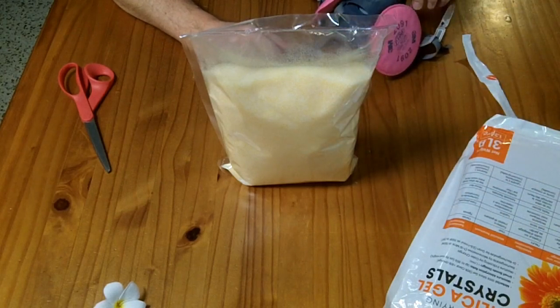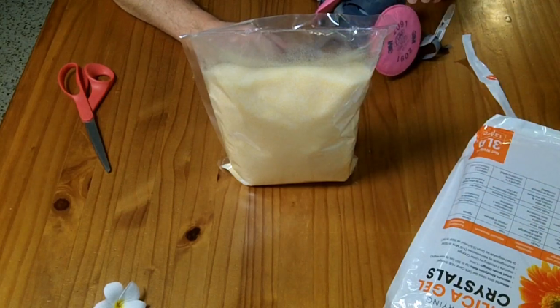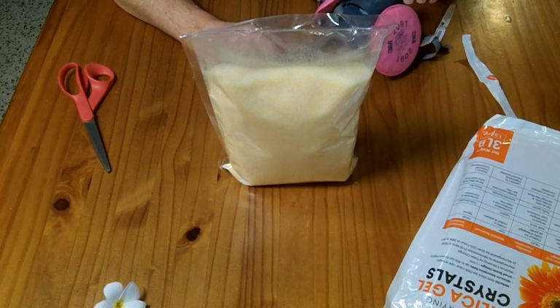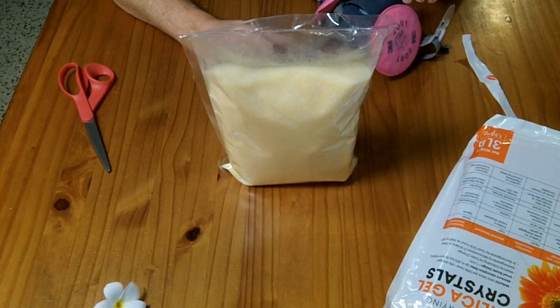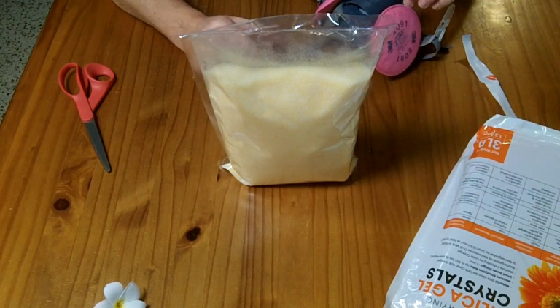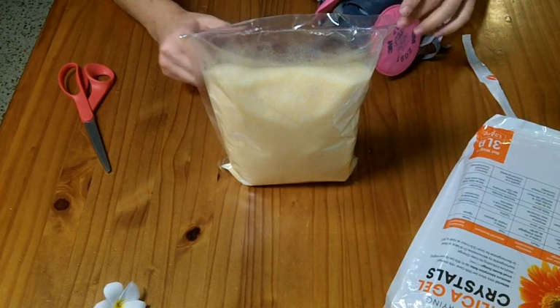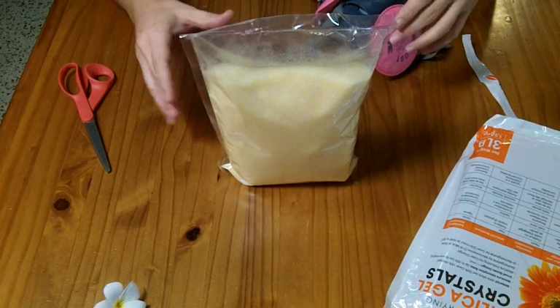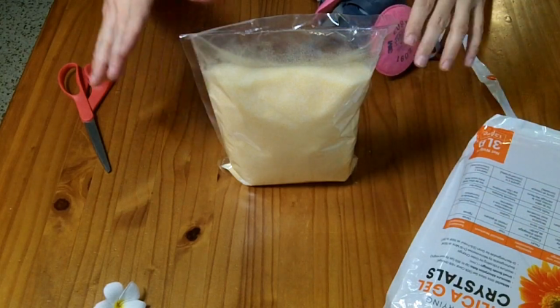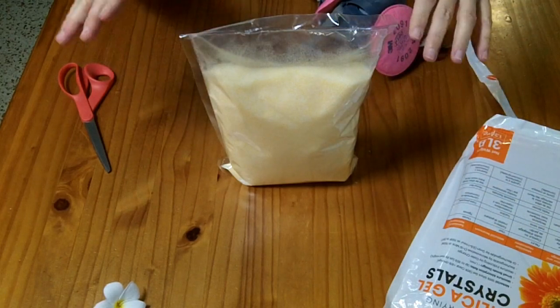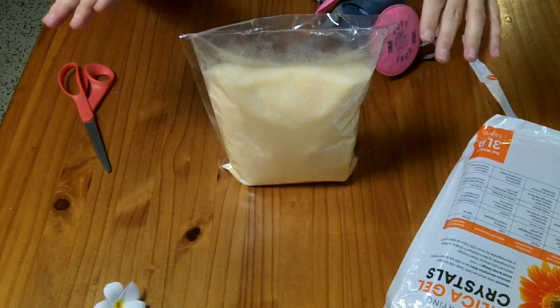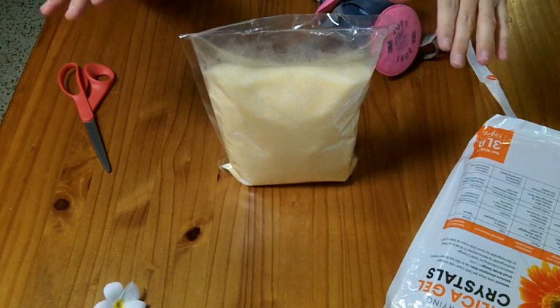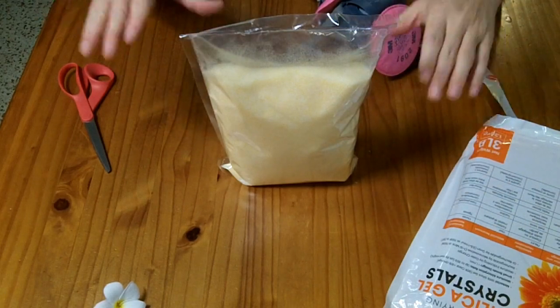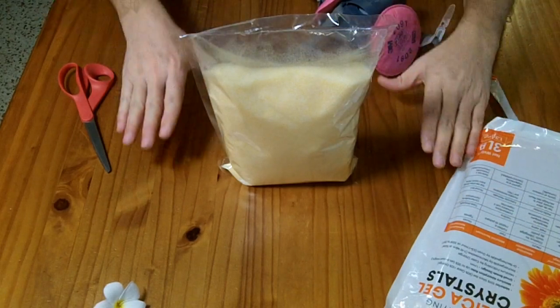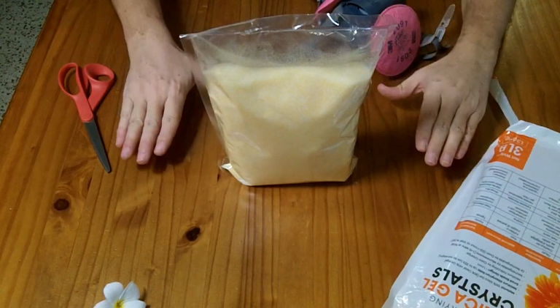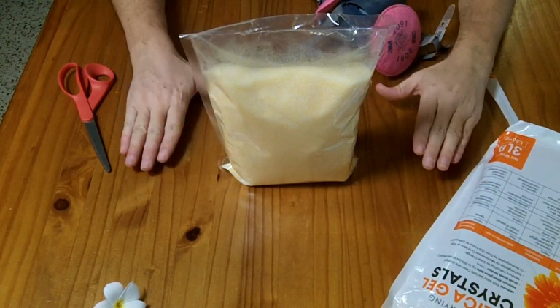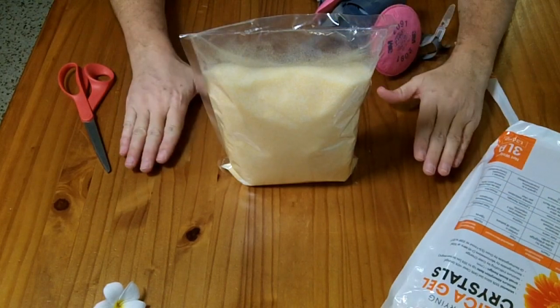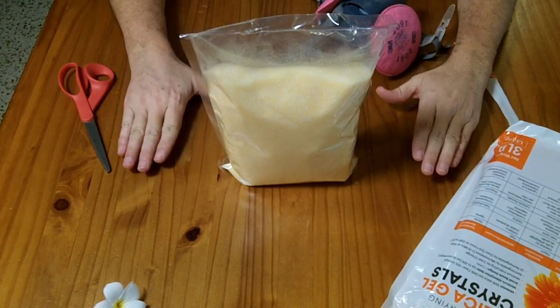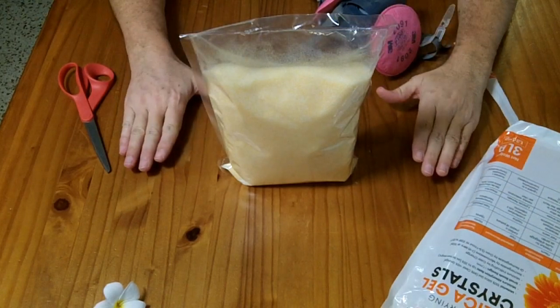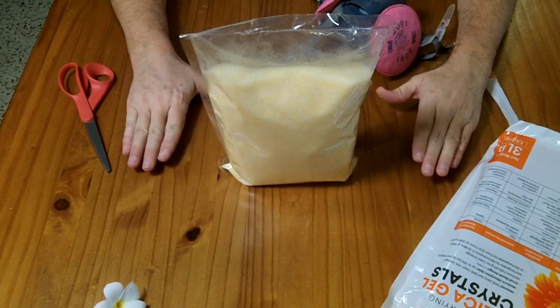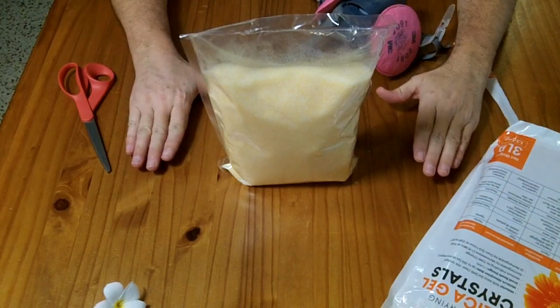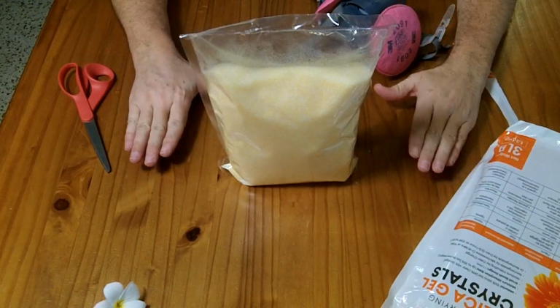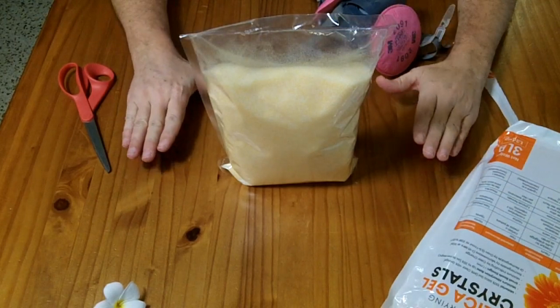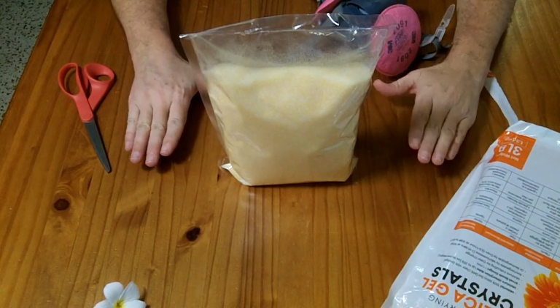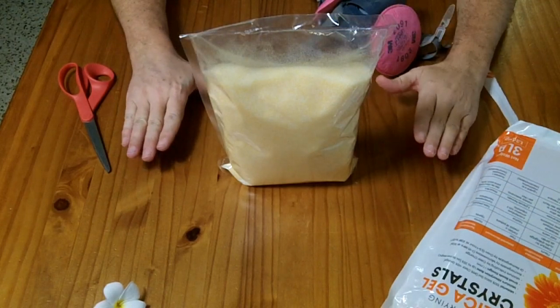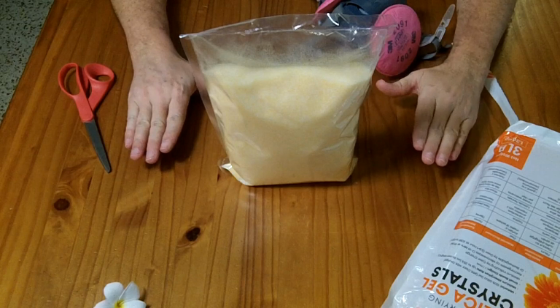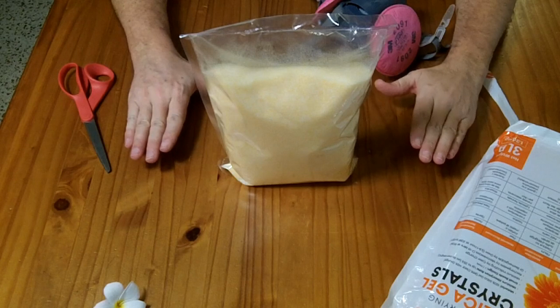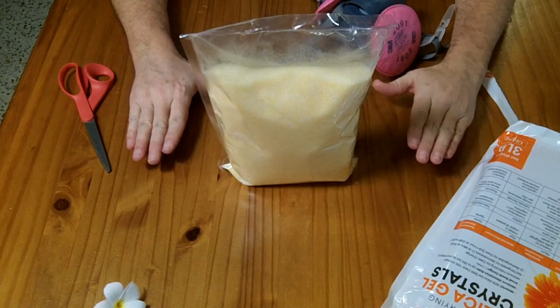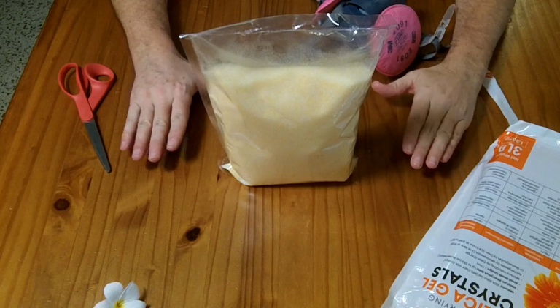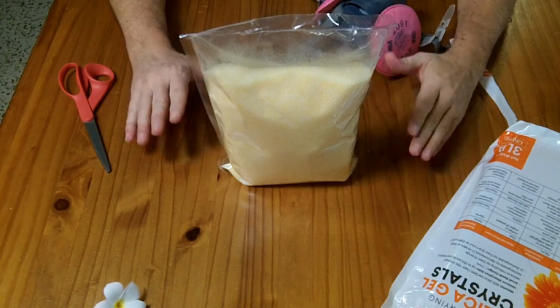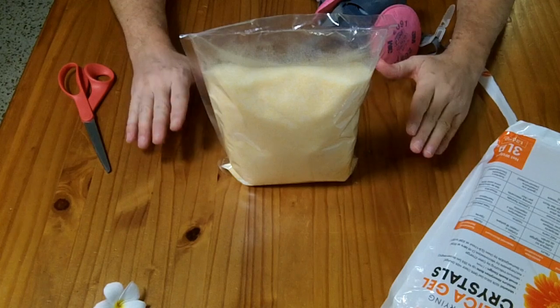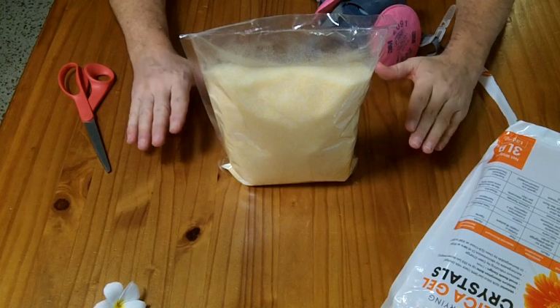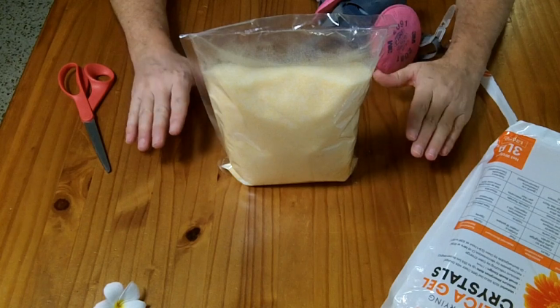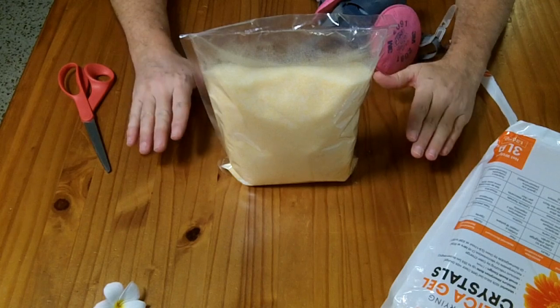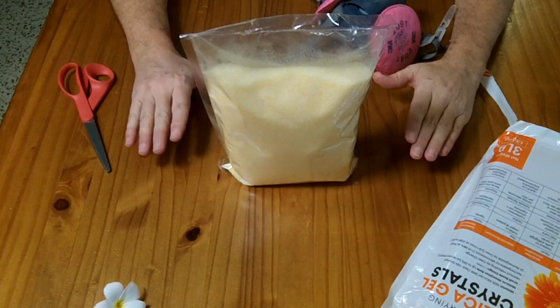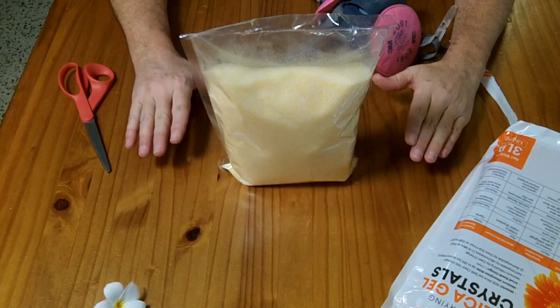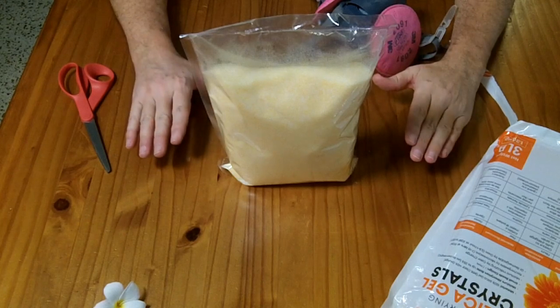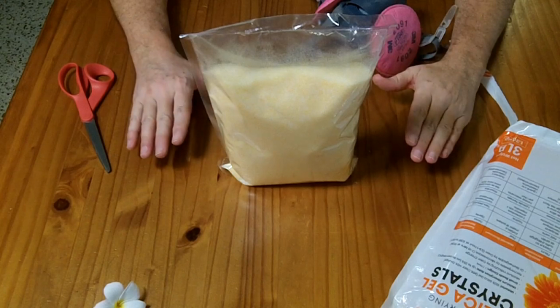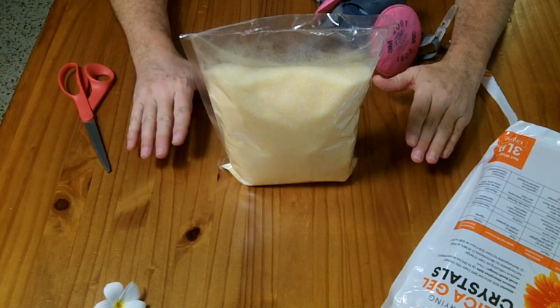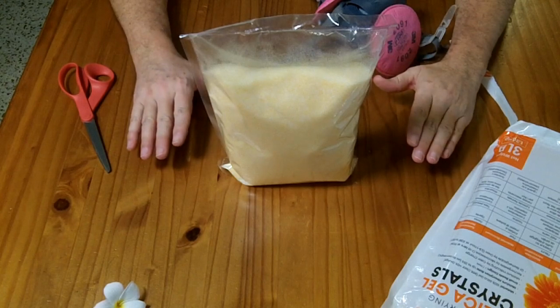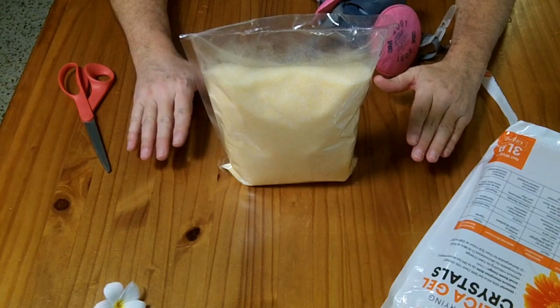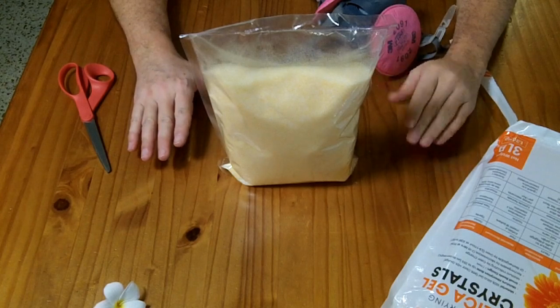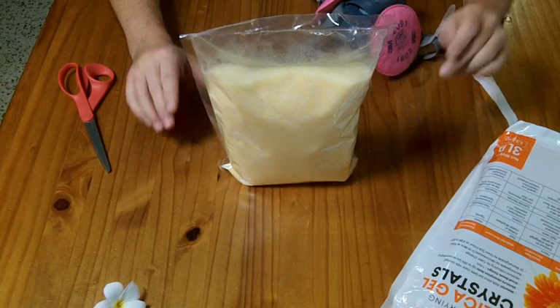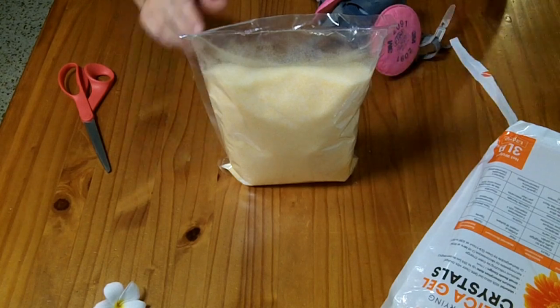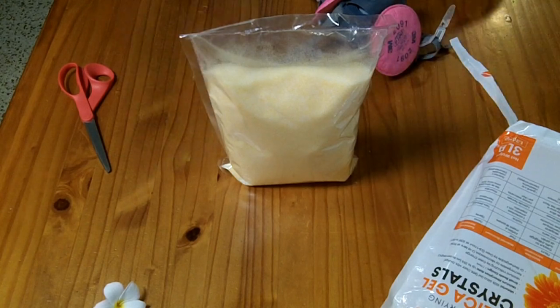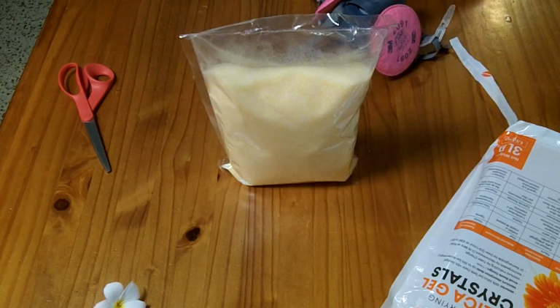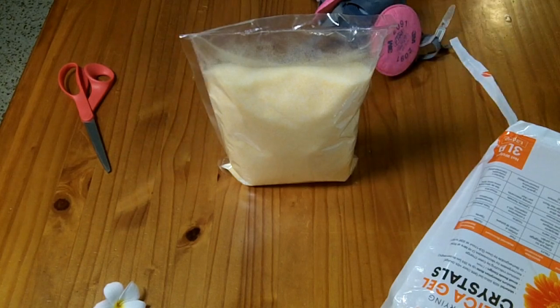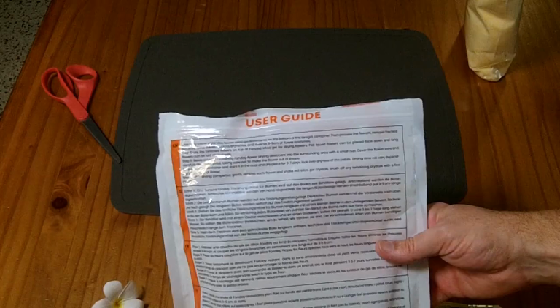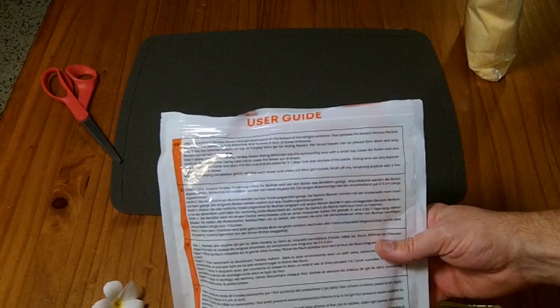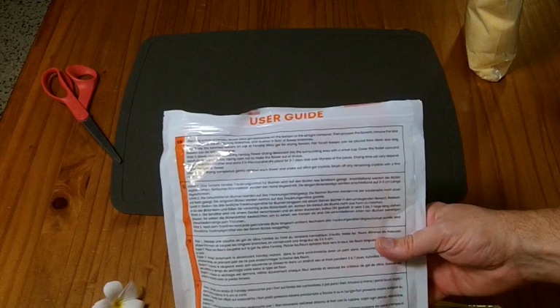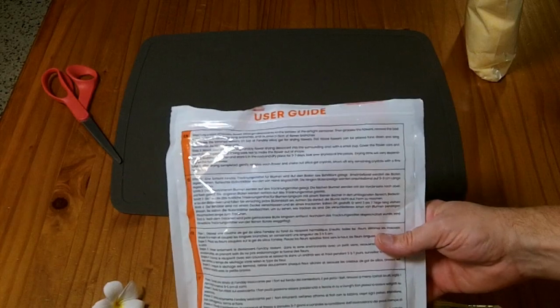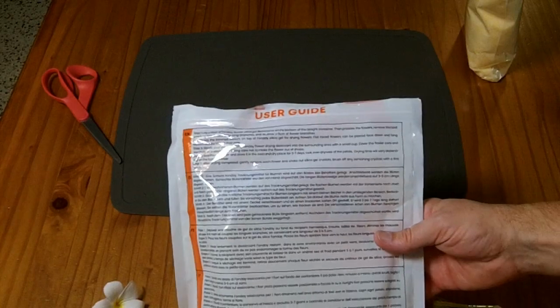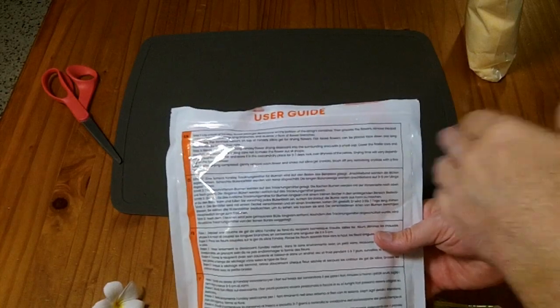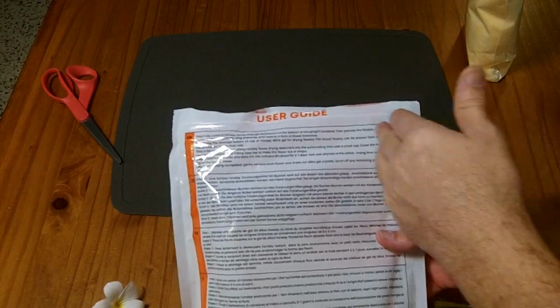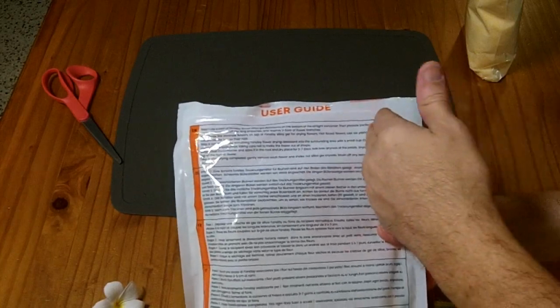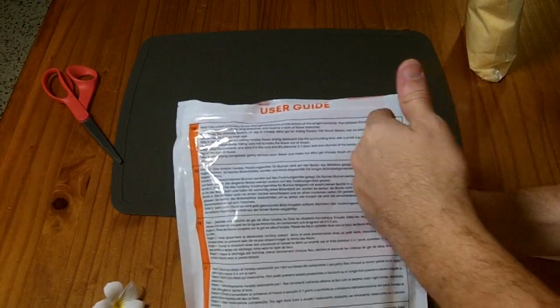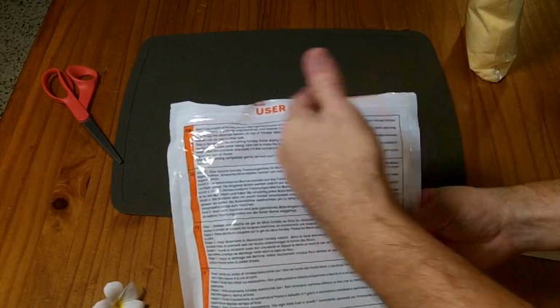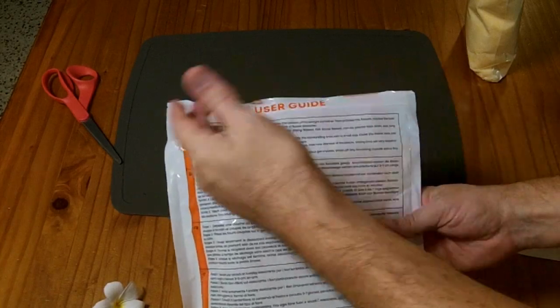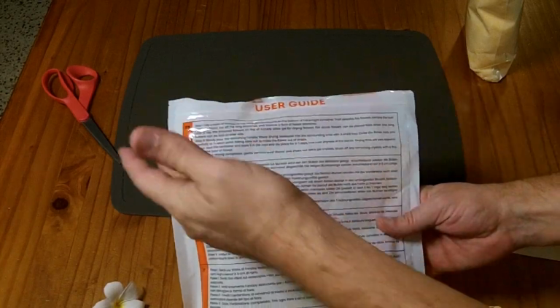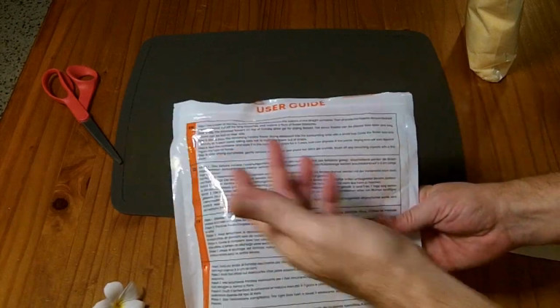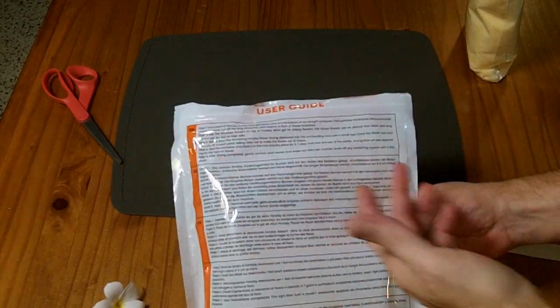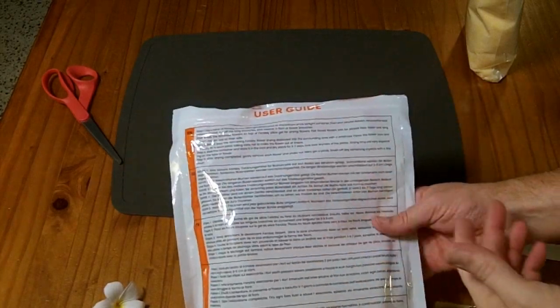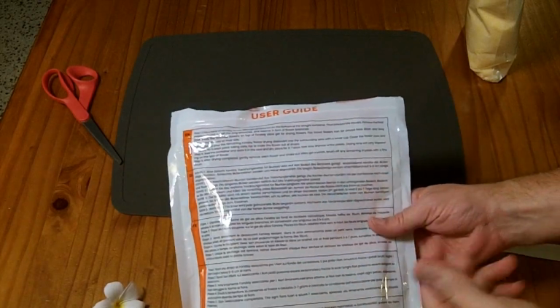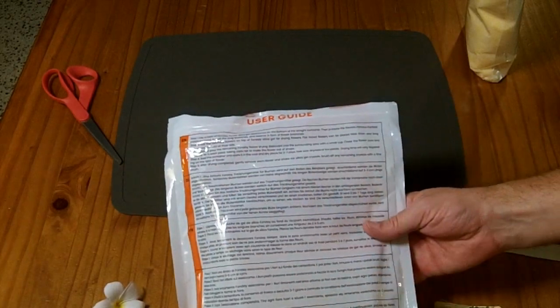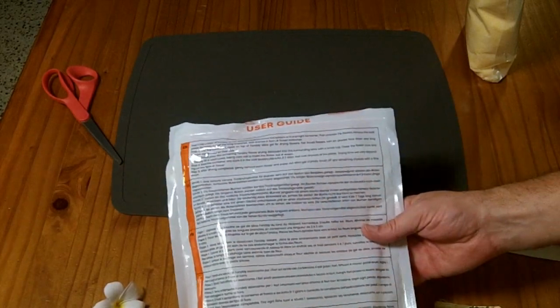I'm going to be putting a silicone mat down to make cleanup easy in case I spill anything. They include instructions on the back.